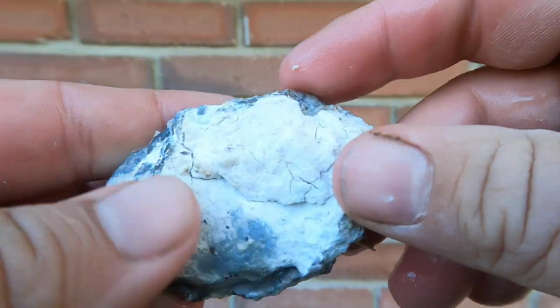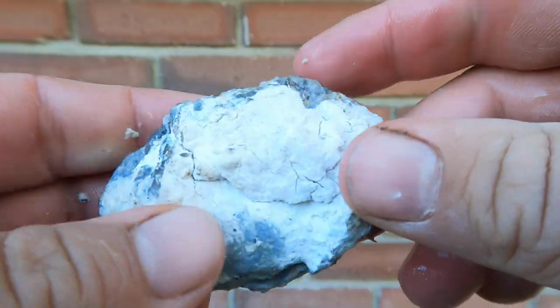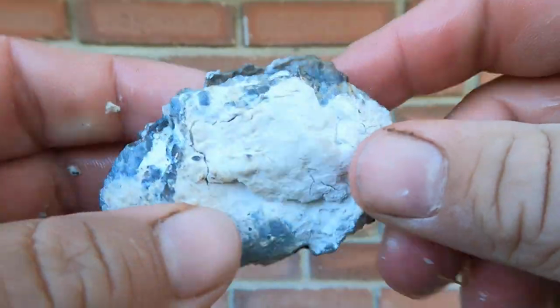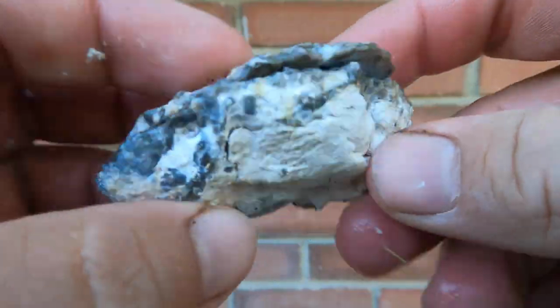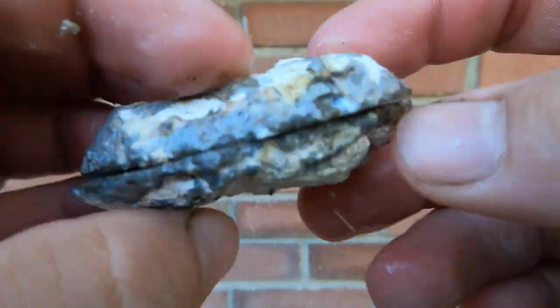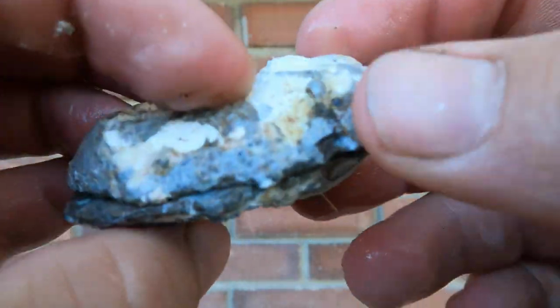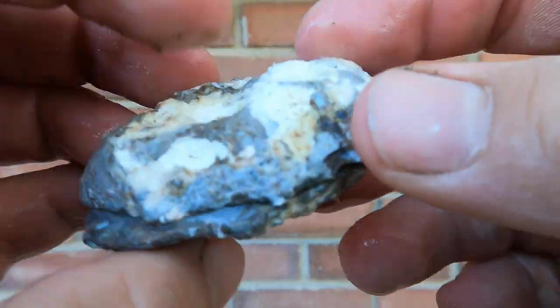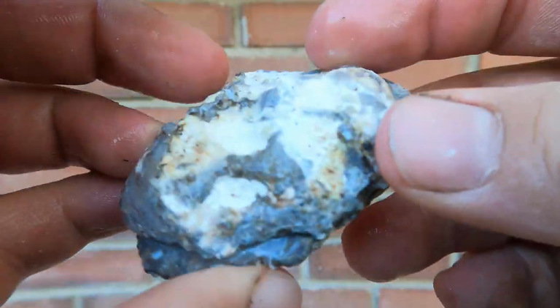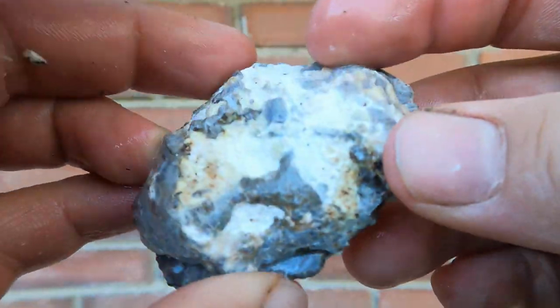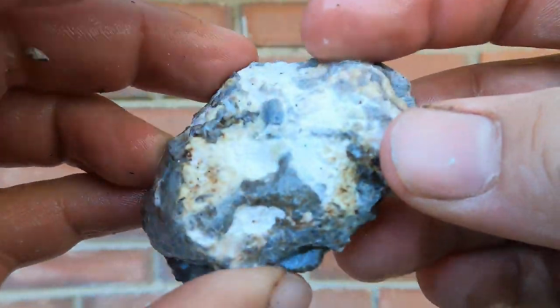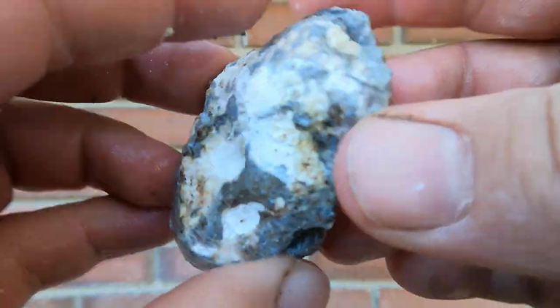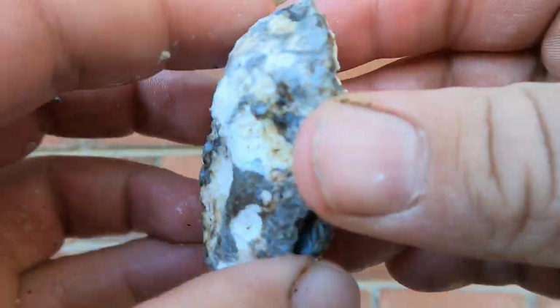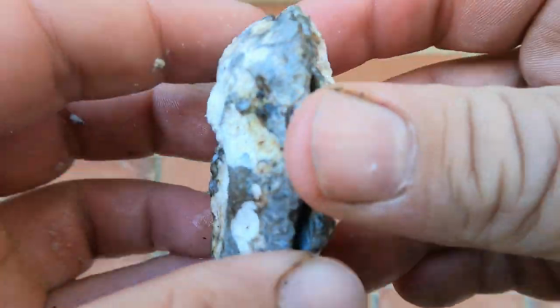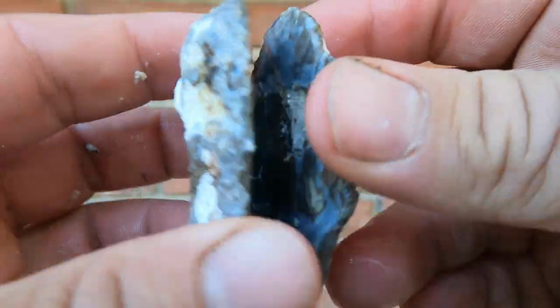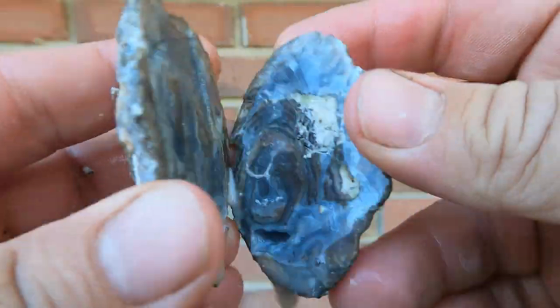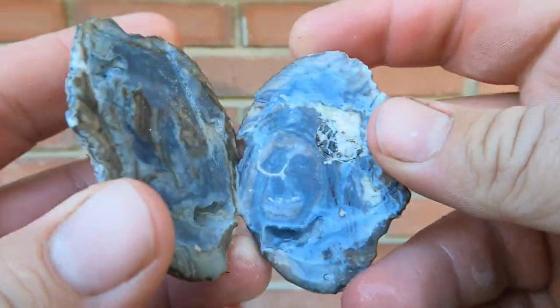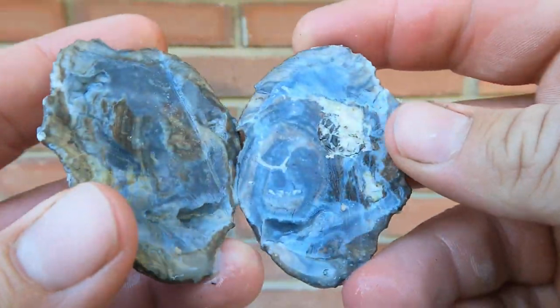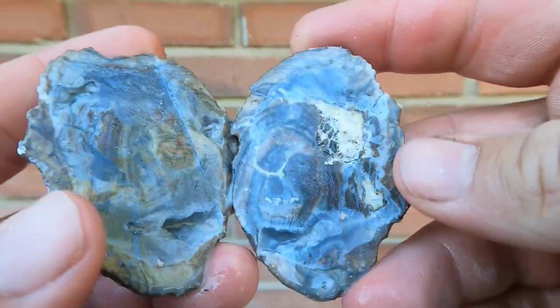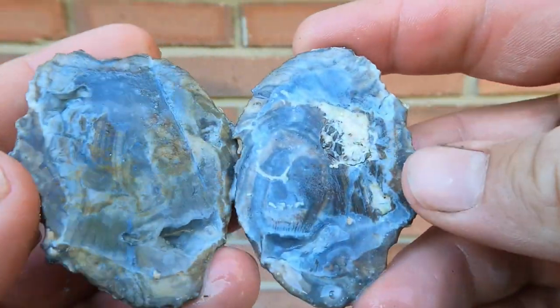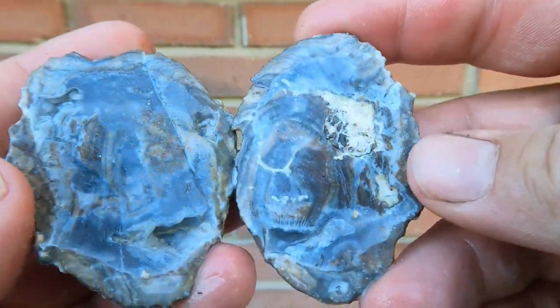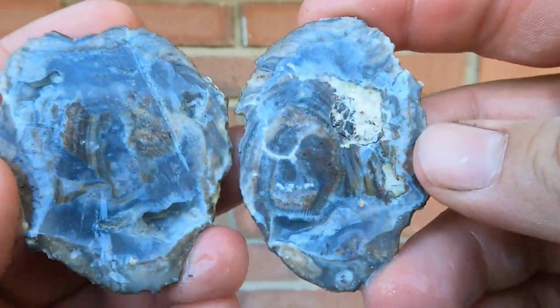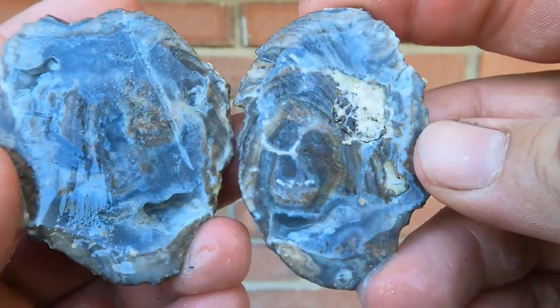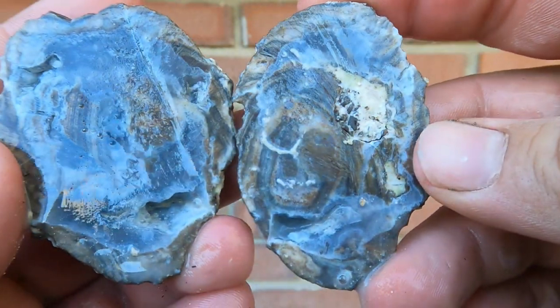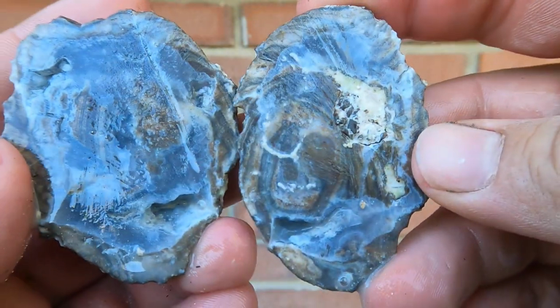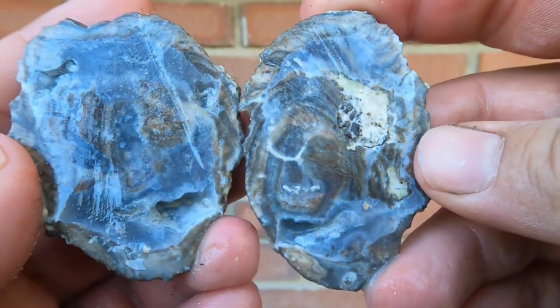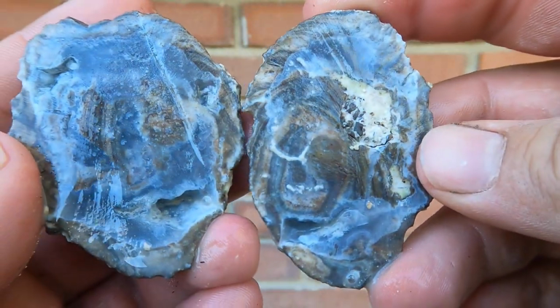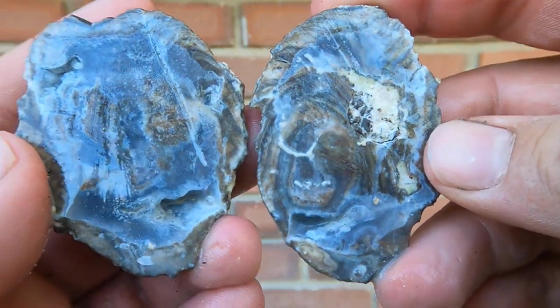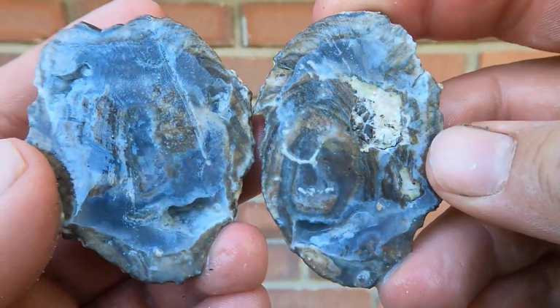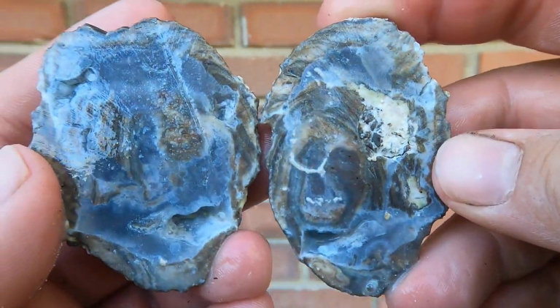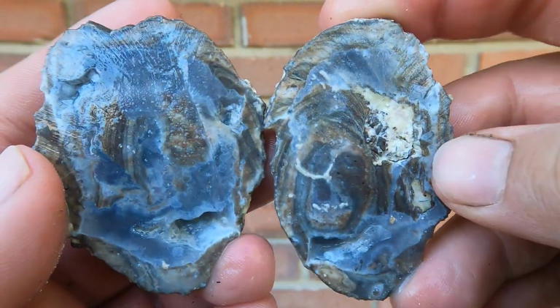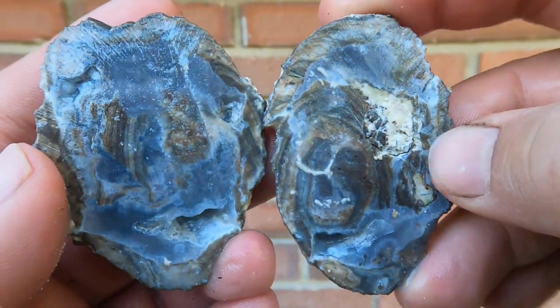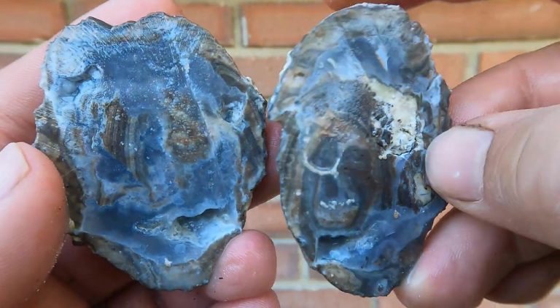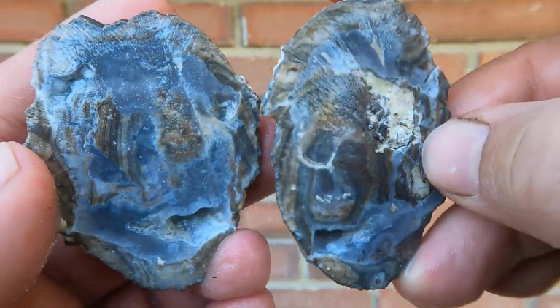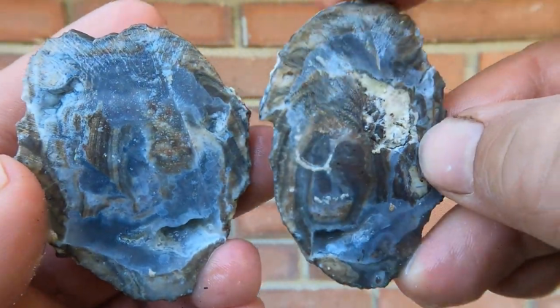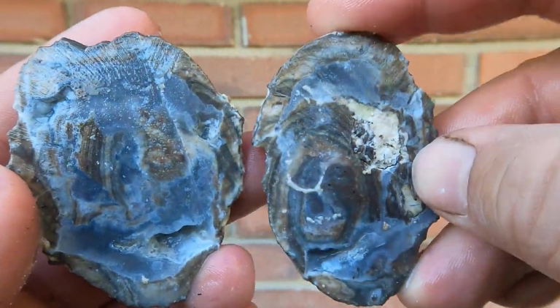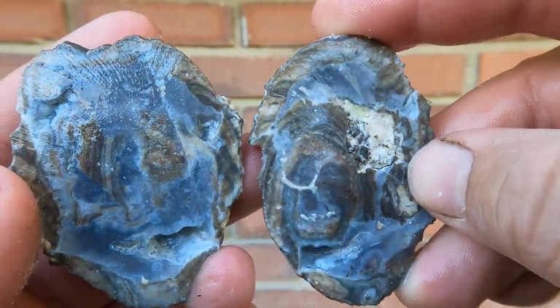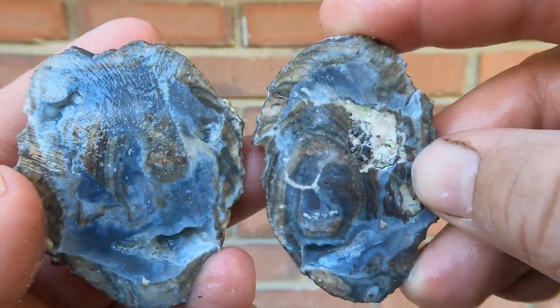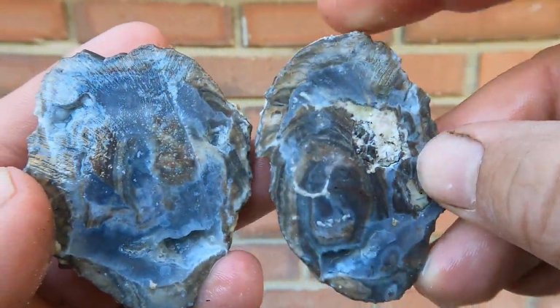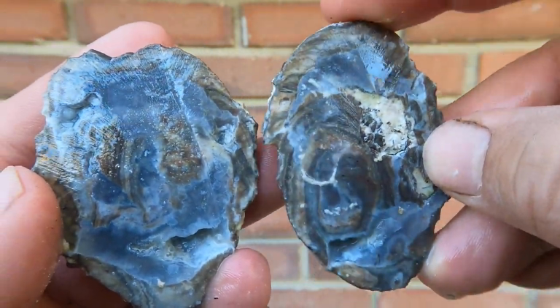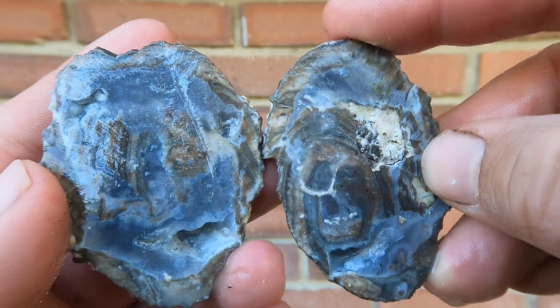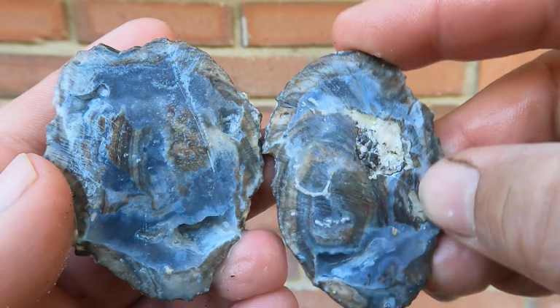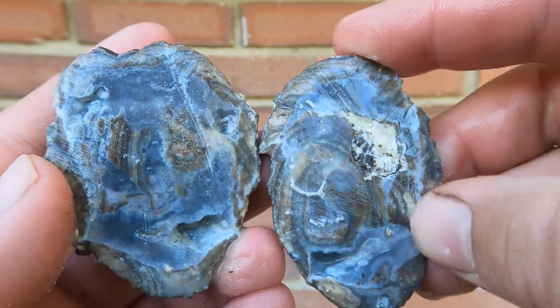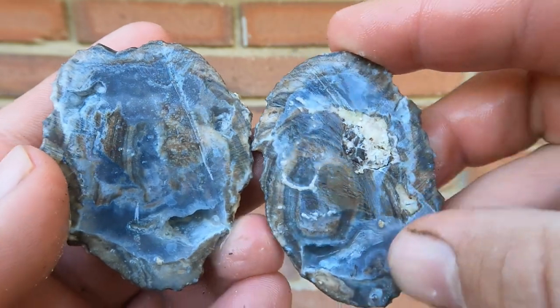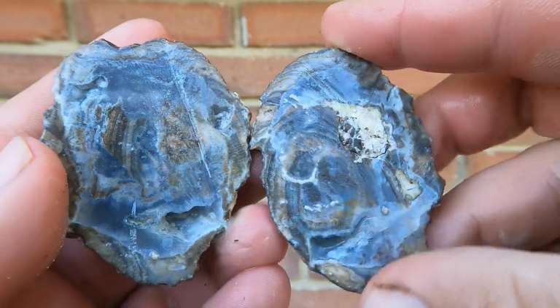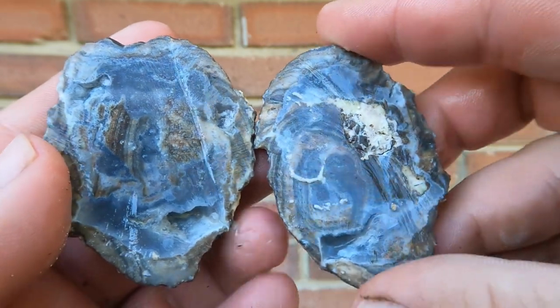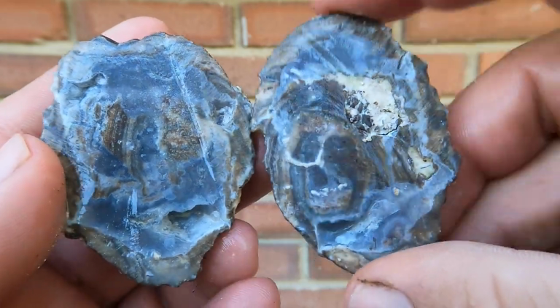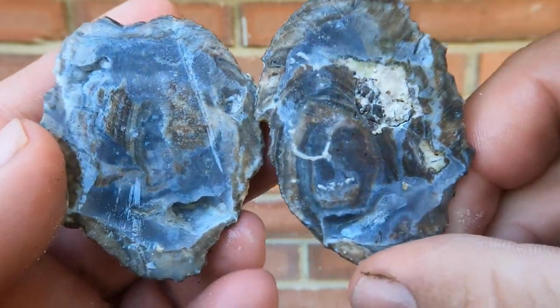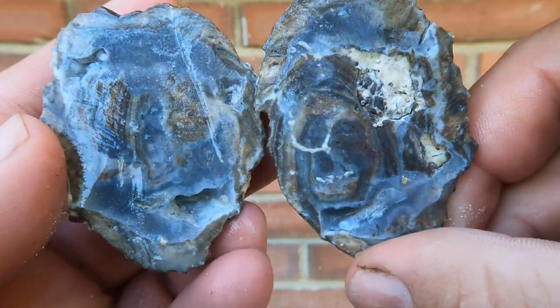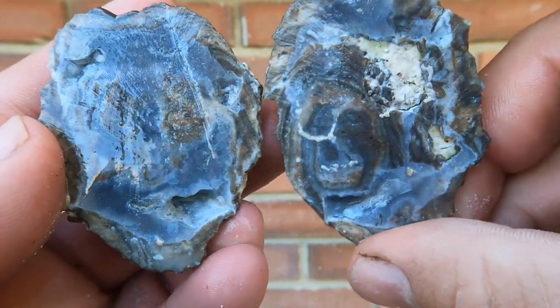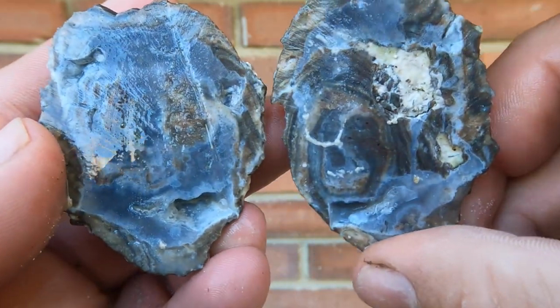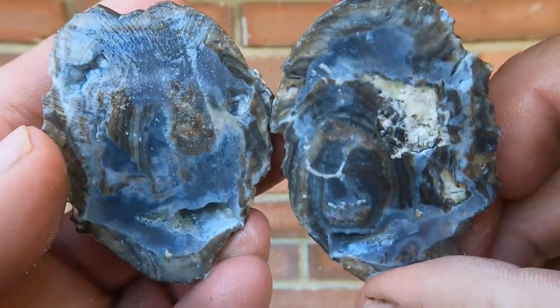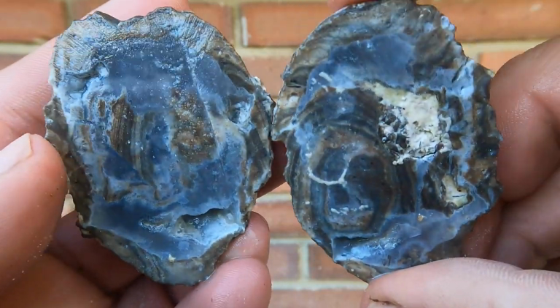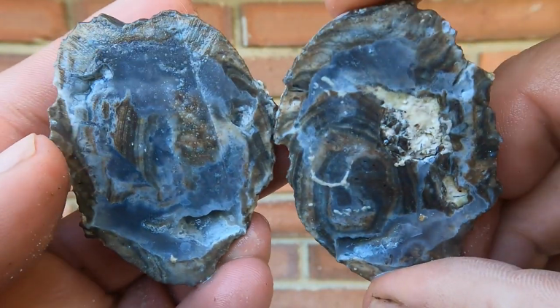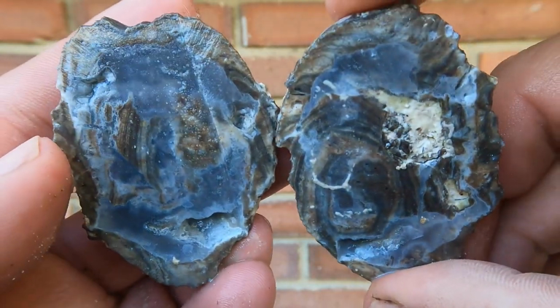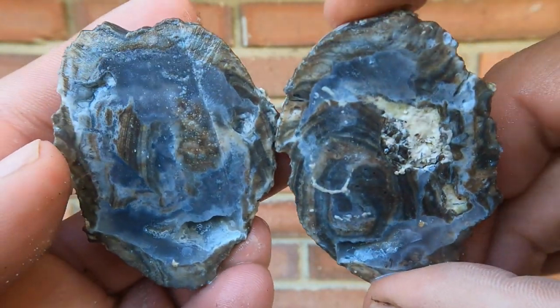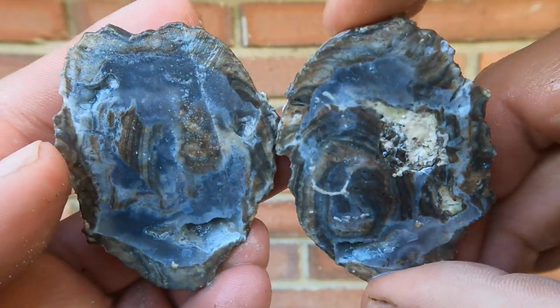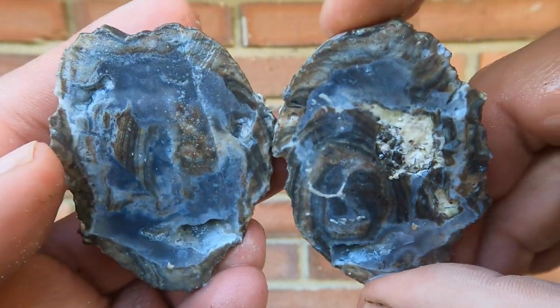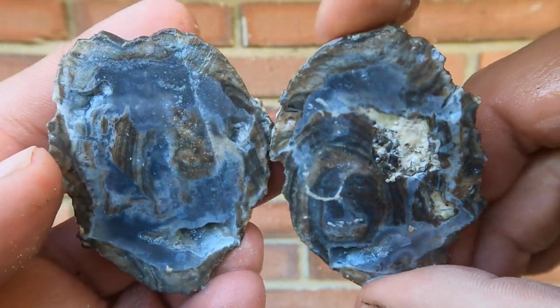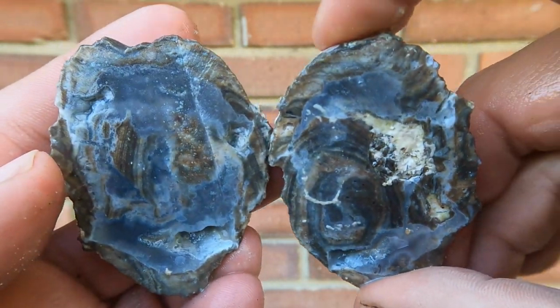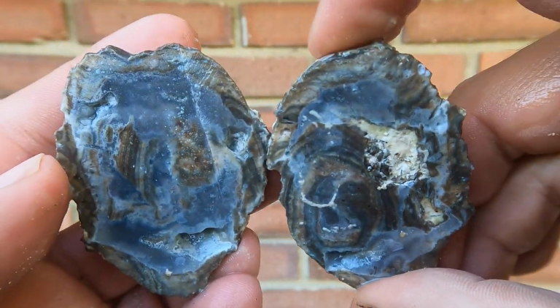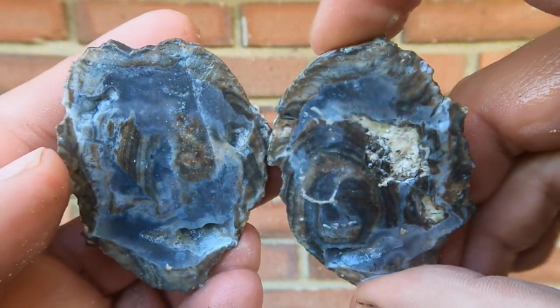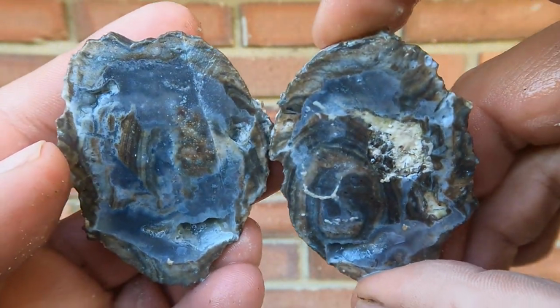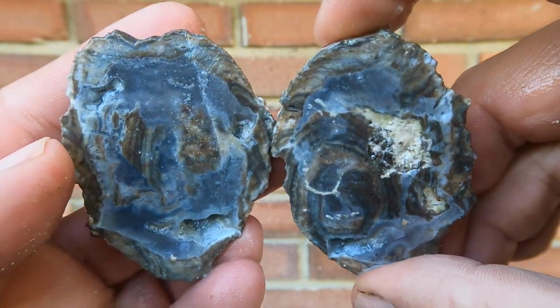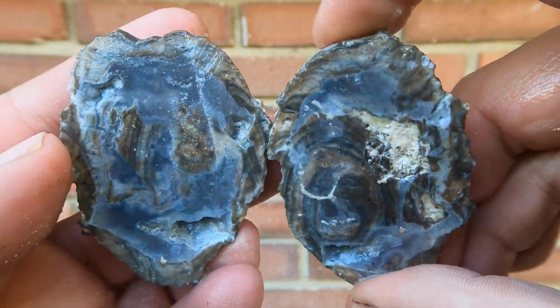Here's another thin geode. Not too bad. We've had better, though.